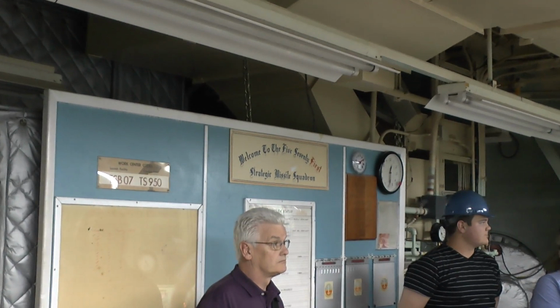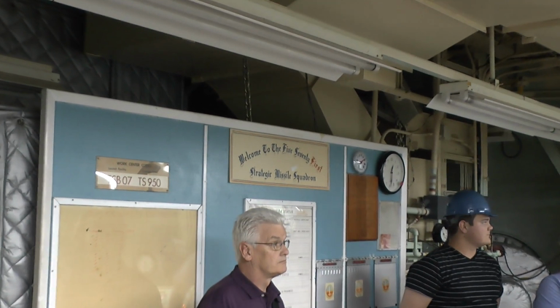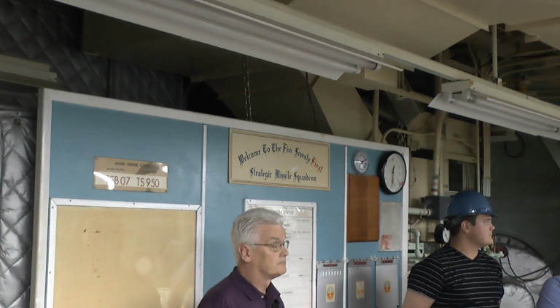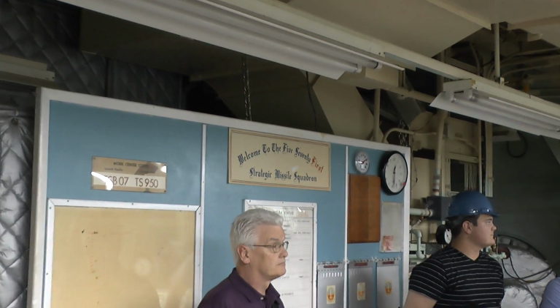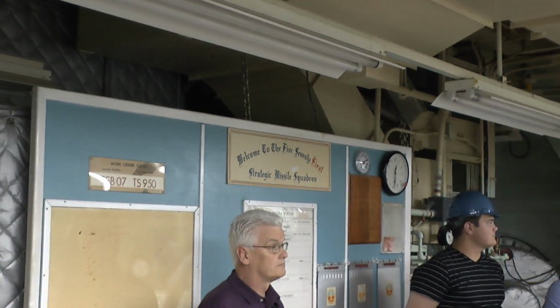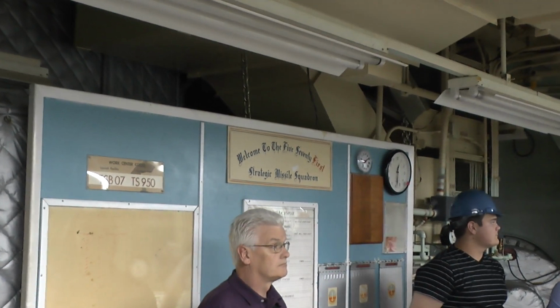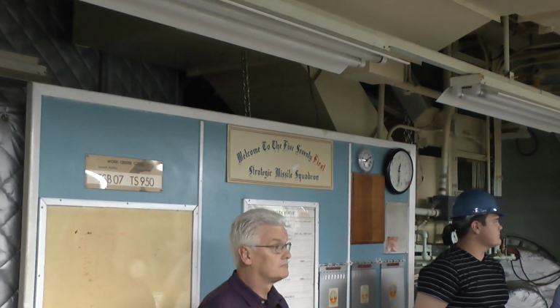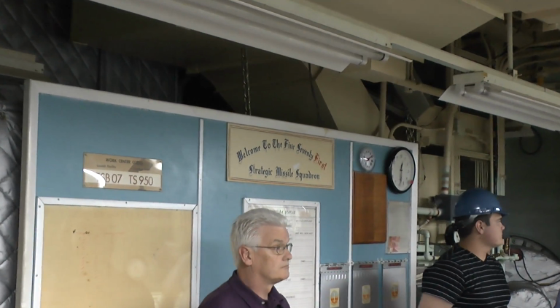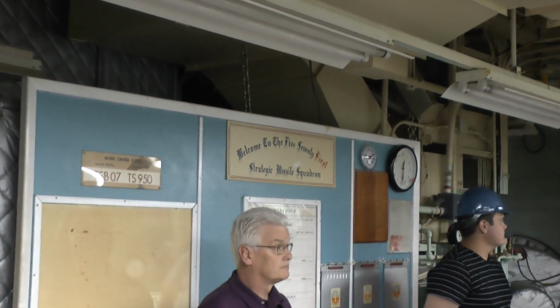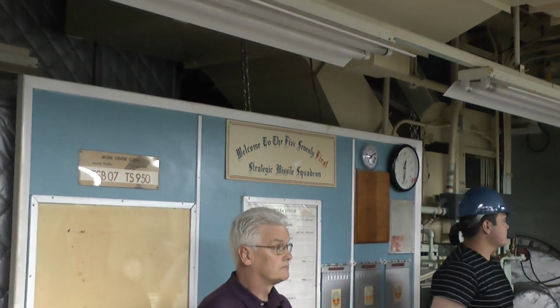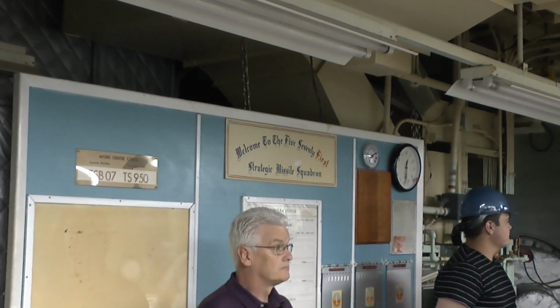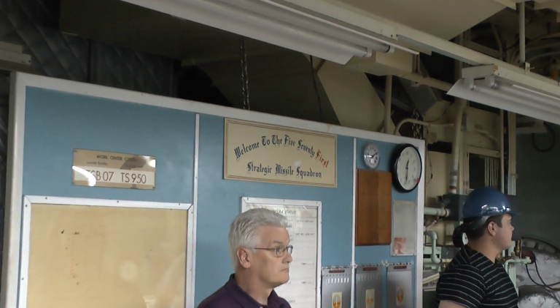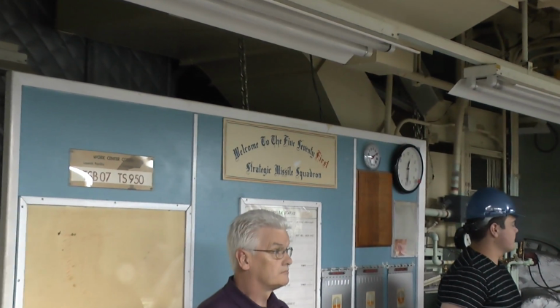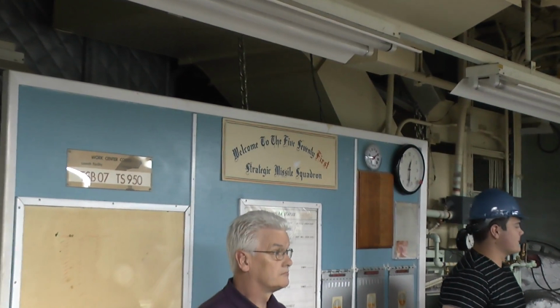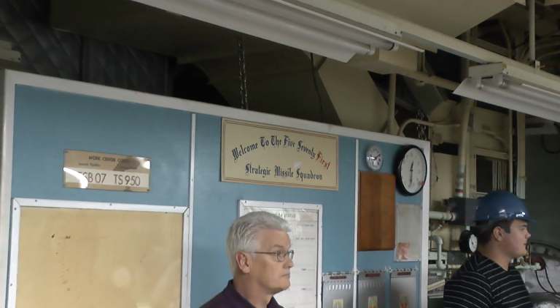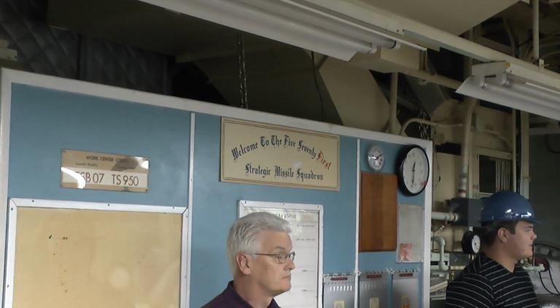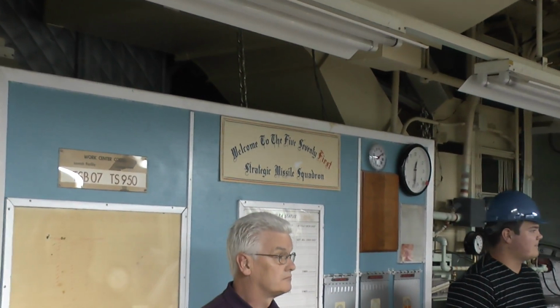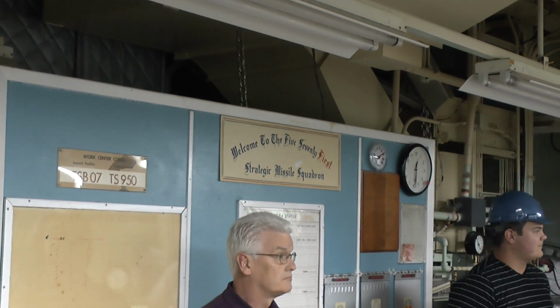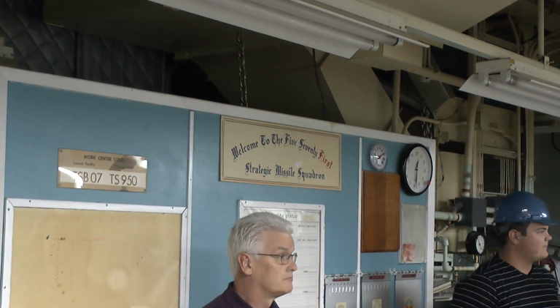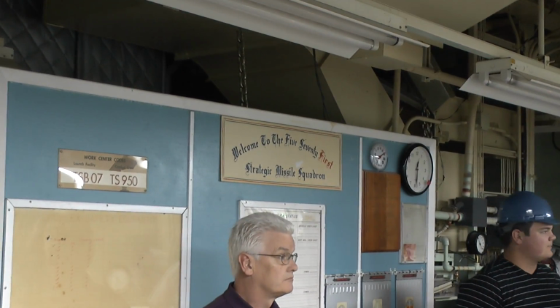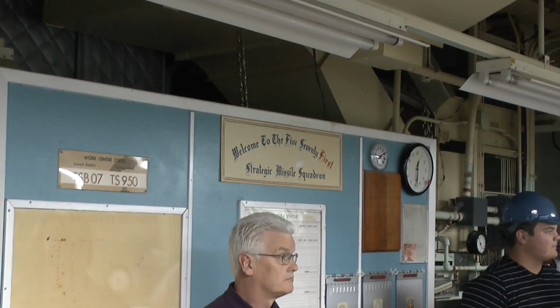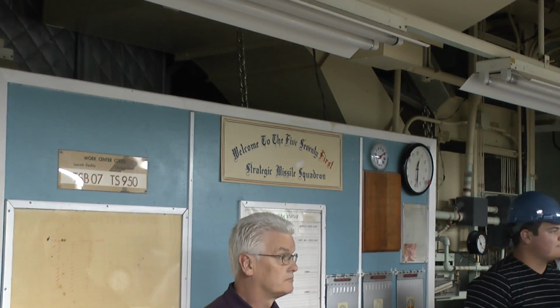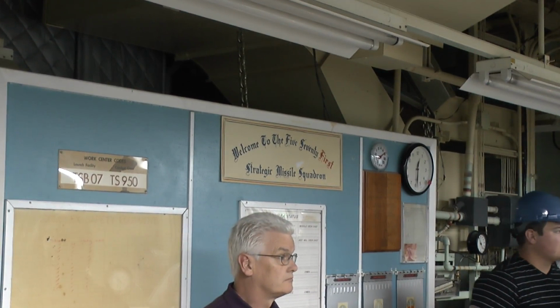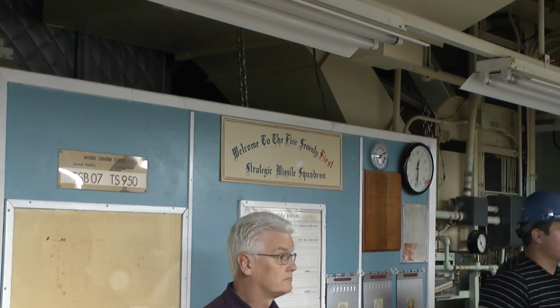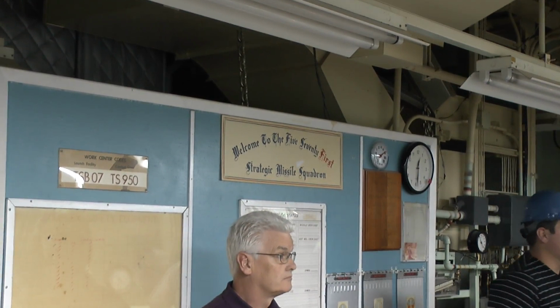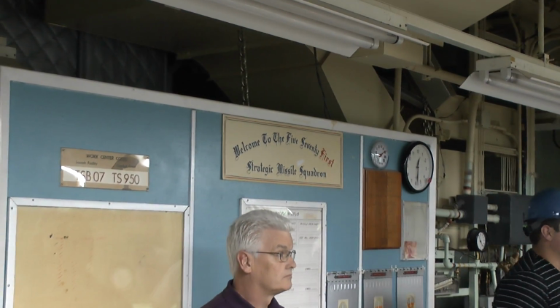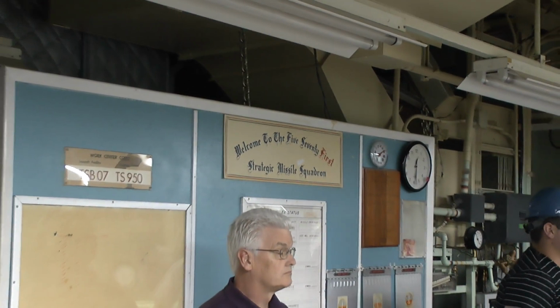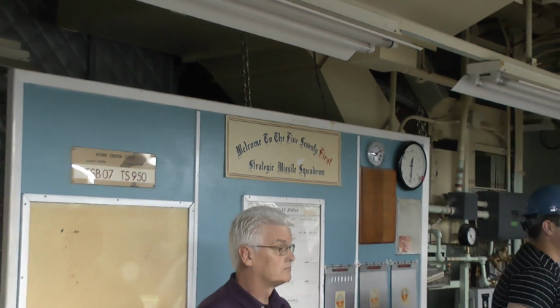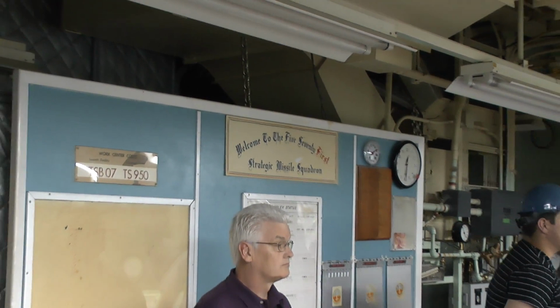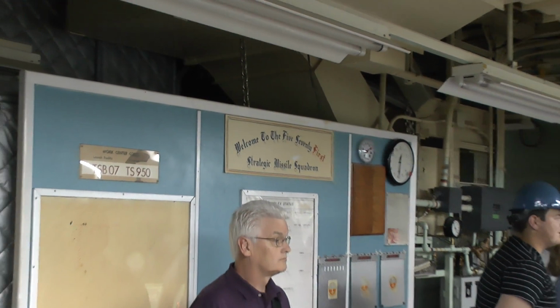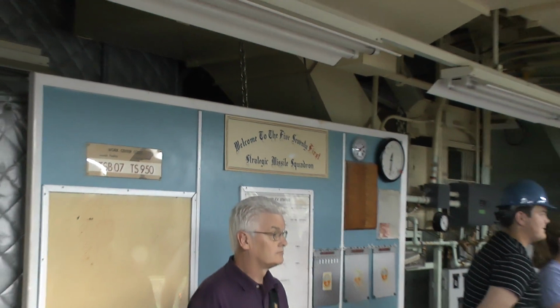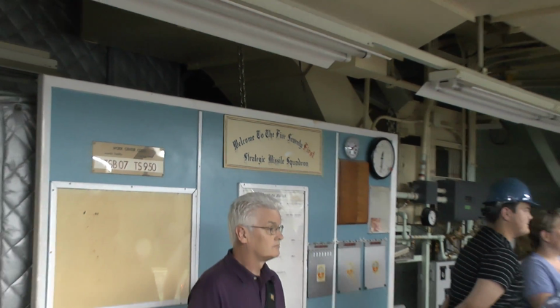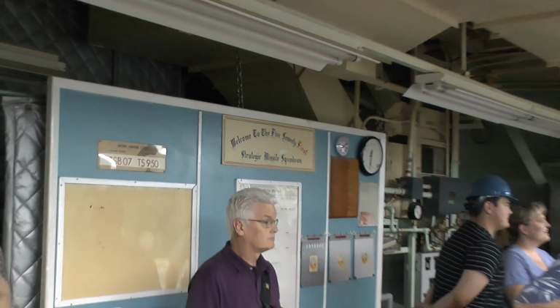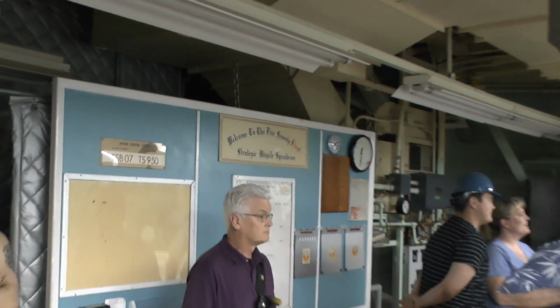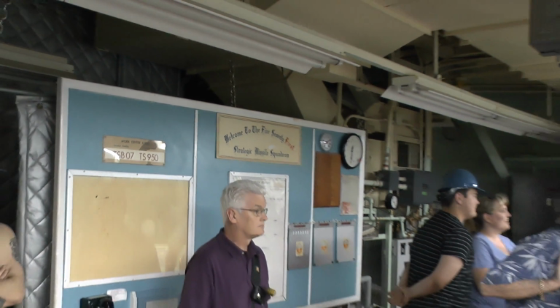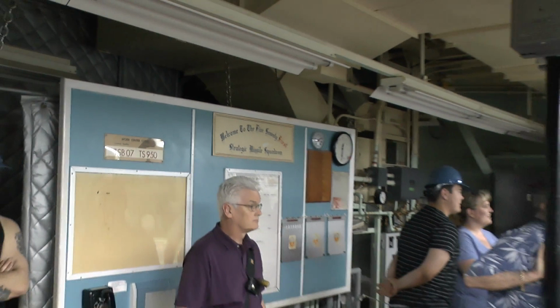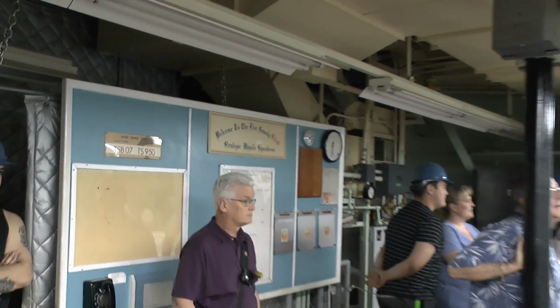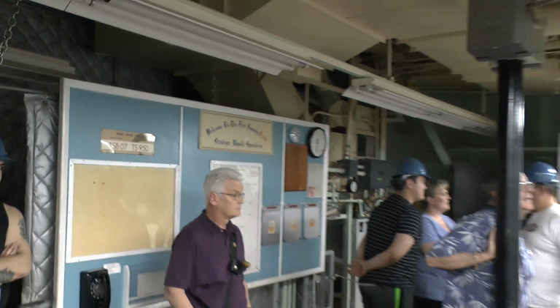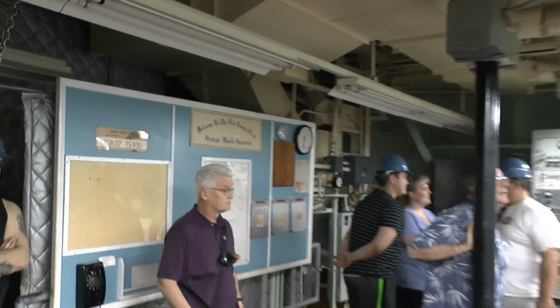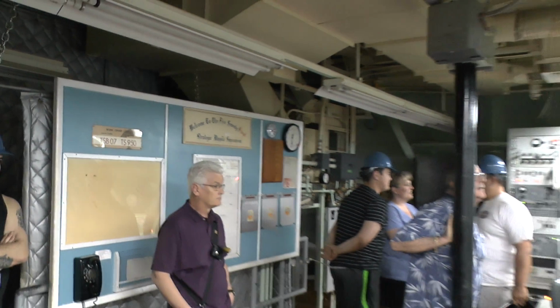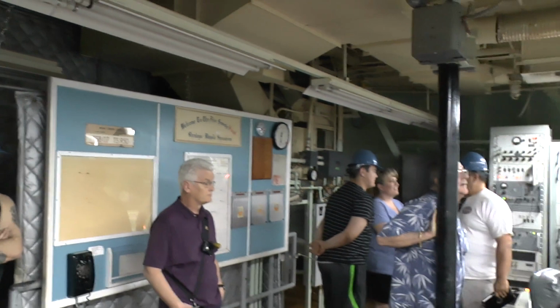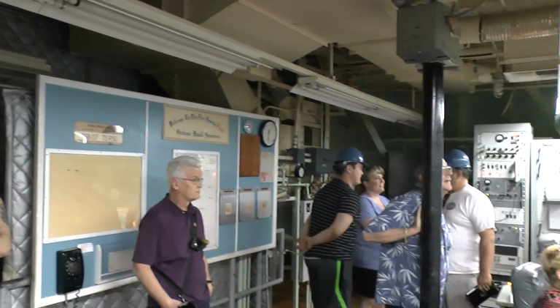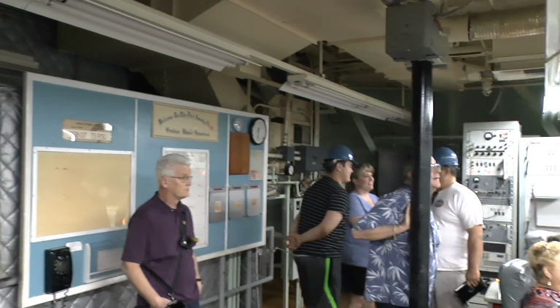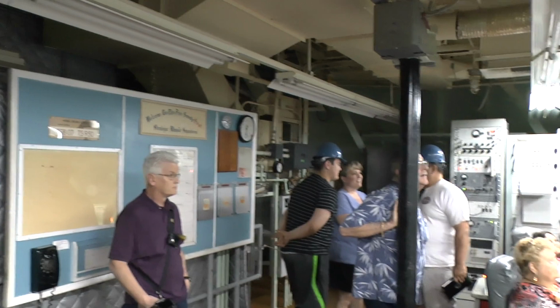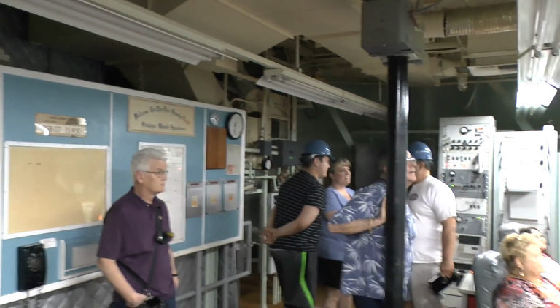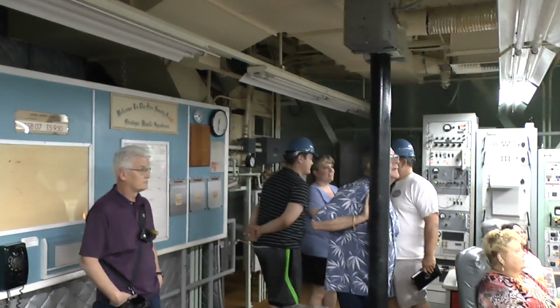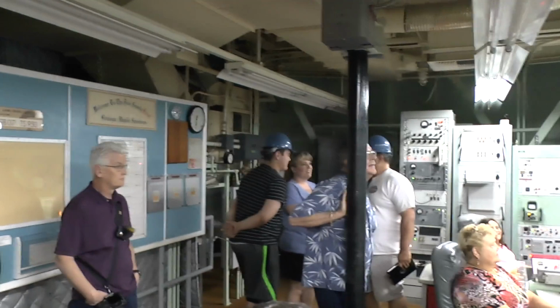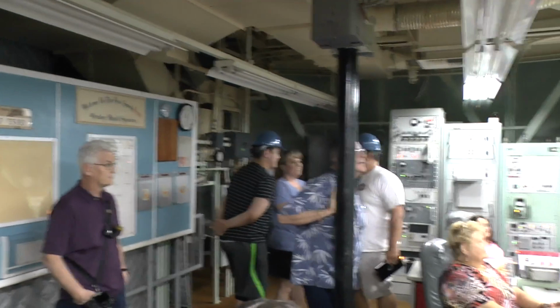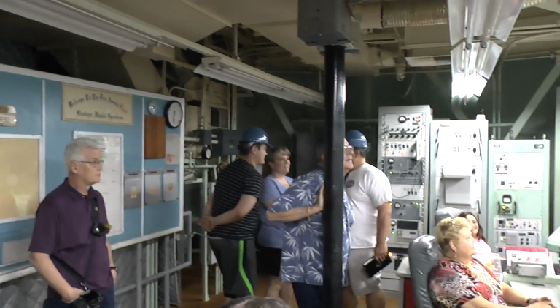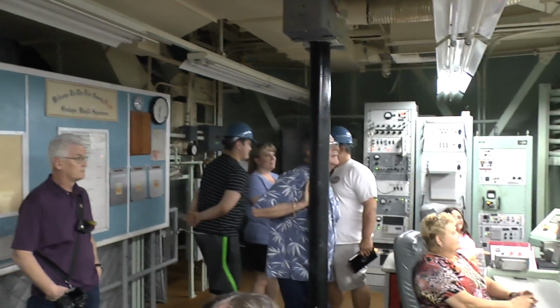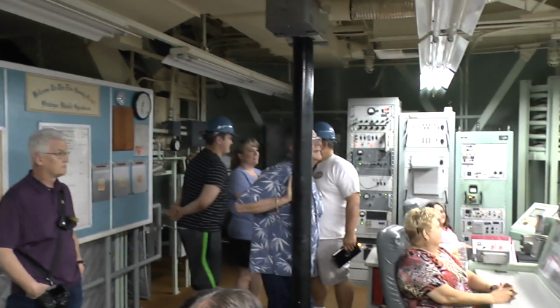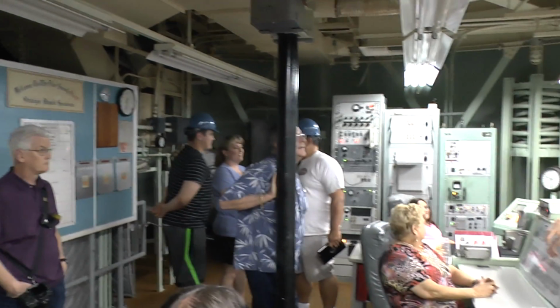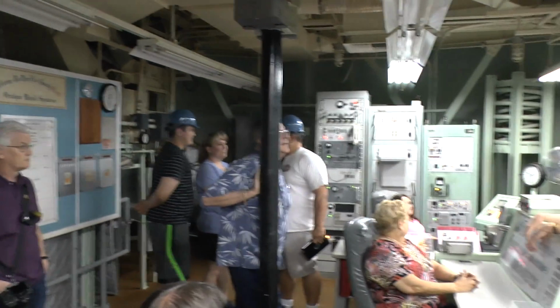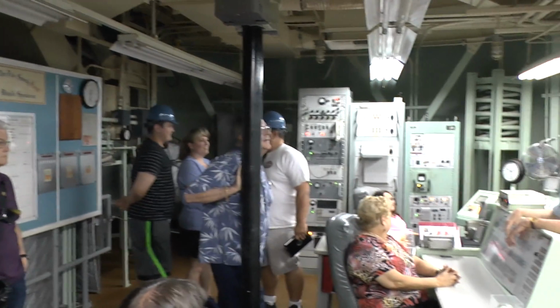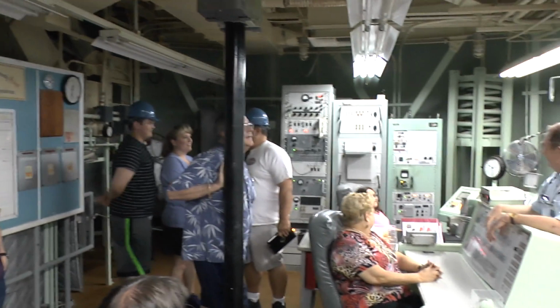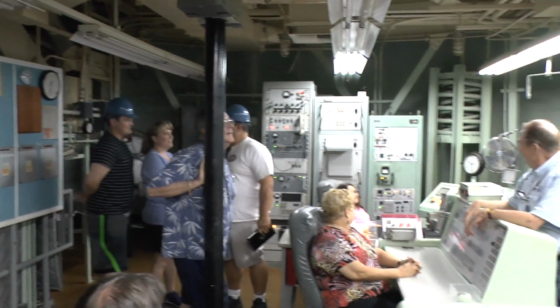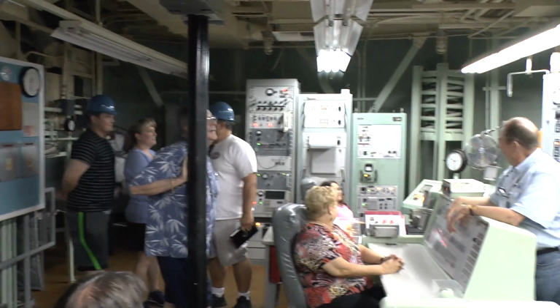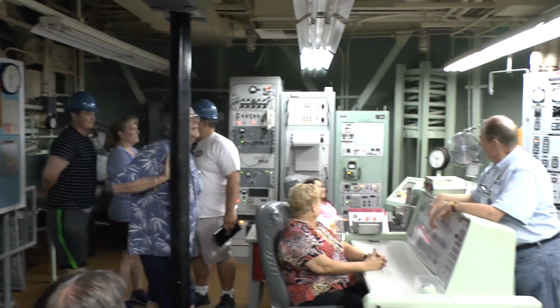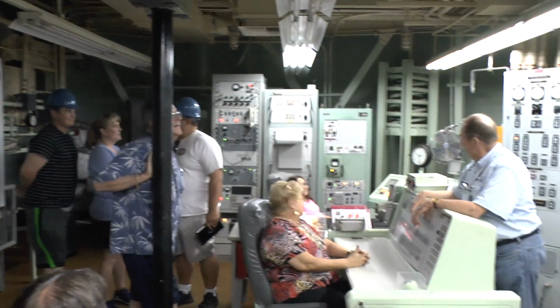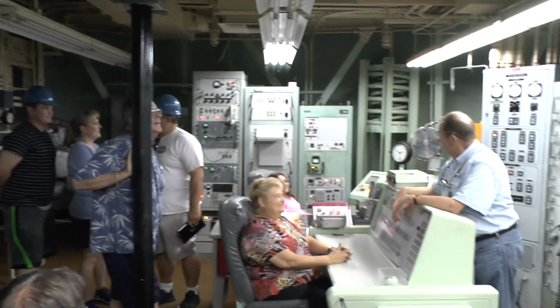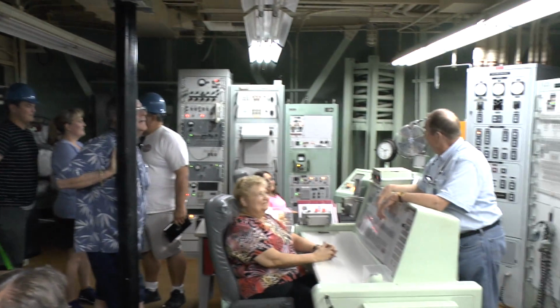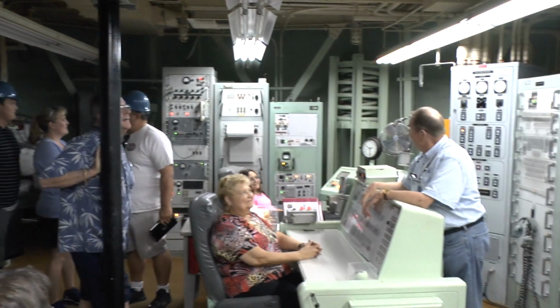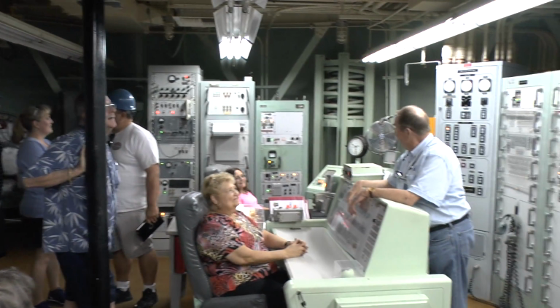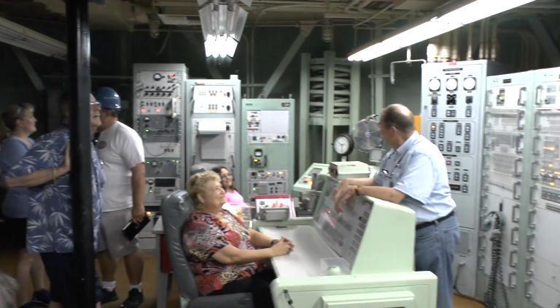this could wiggle up and down and side to side, and our commander here wouldn't even spill a coffee, and our deputy here wouldn't spill a Coke. Pretty good, right?